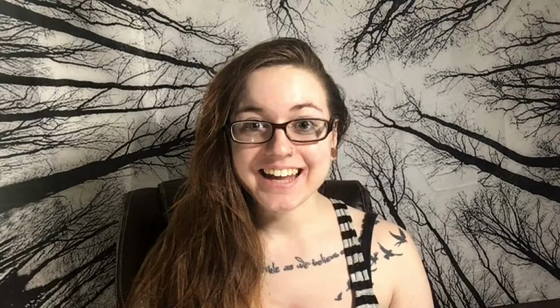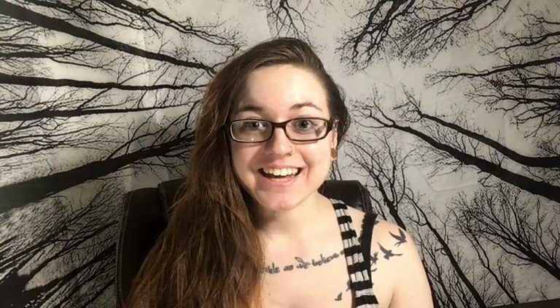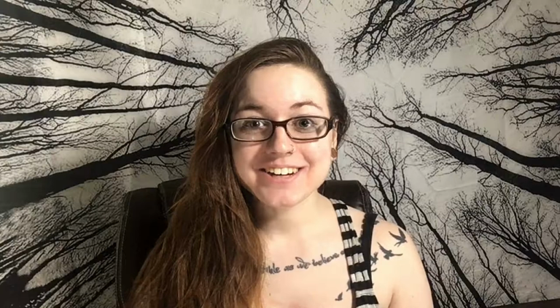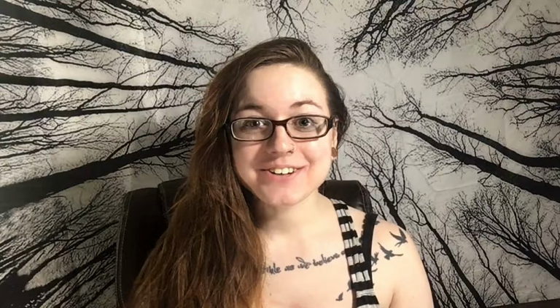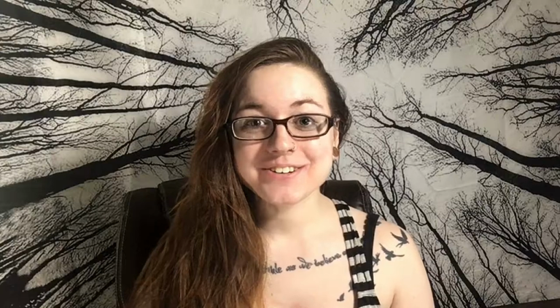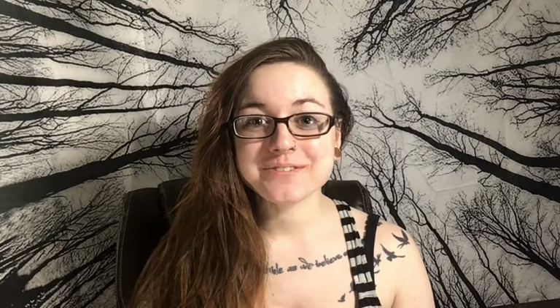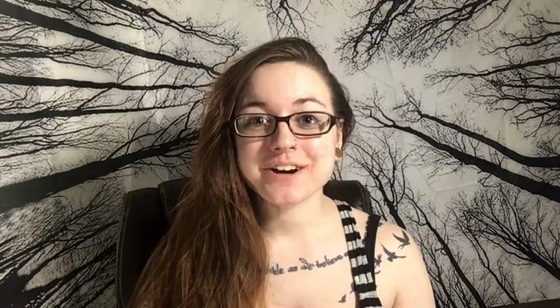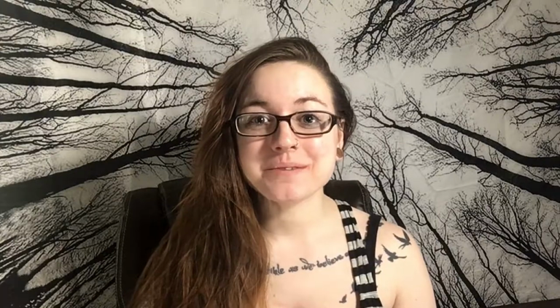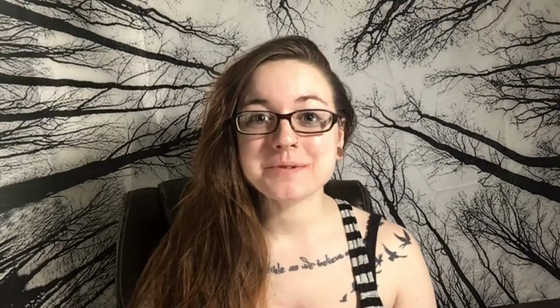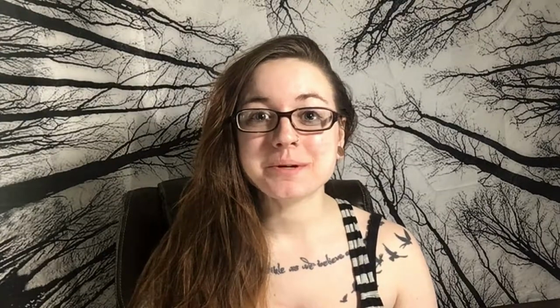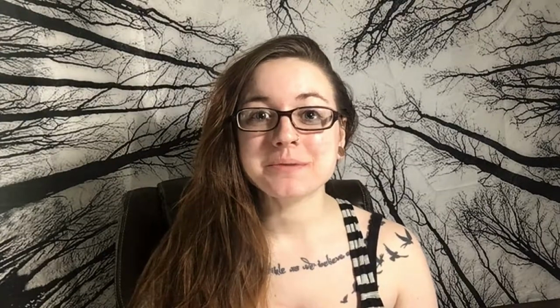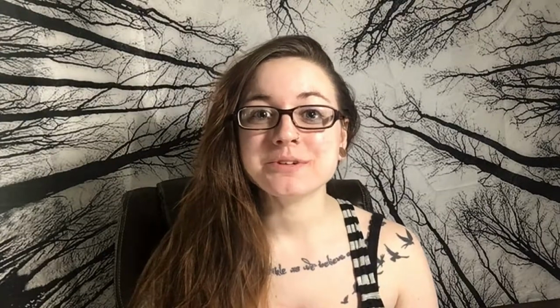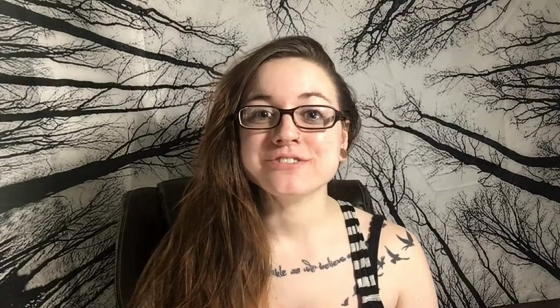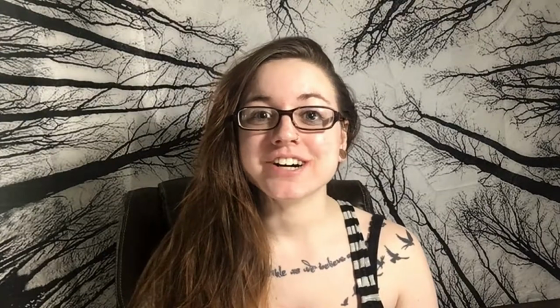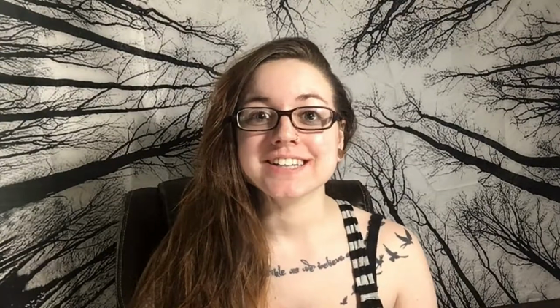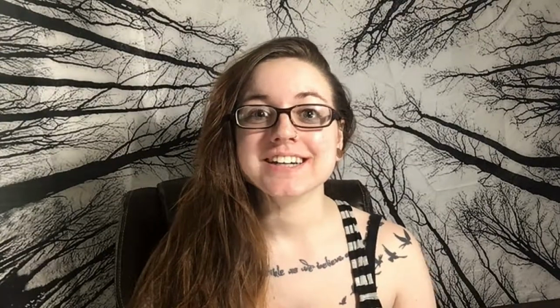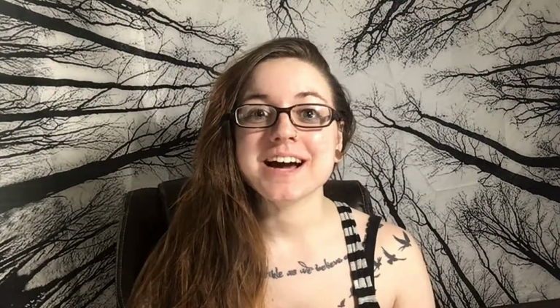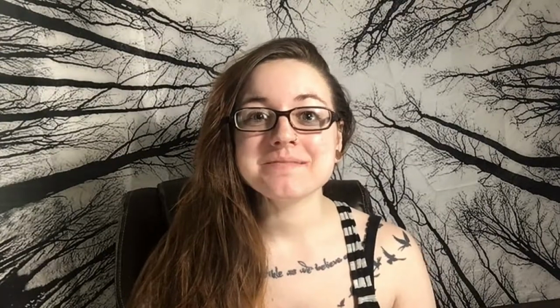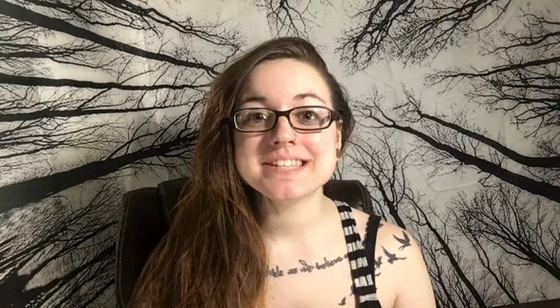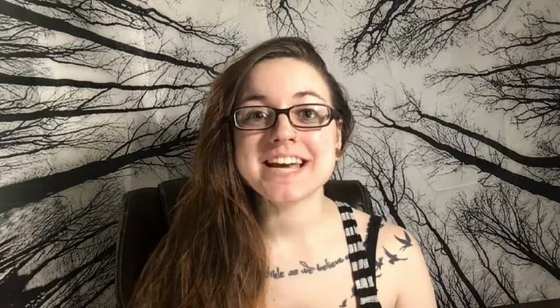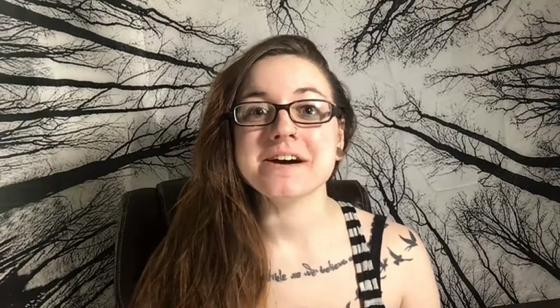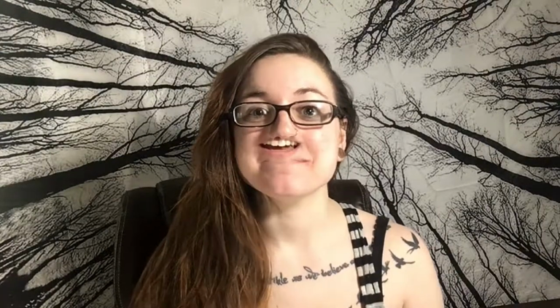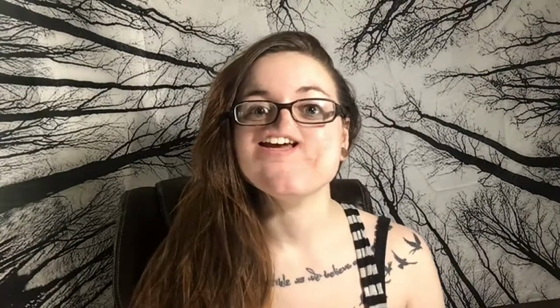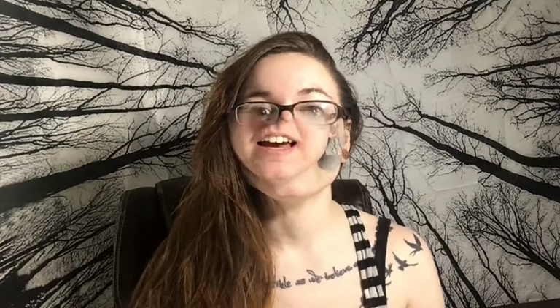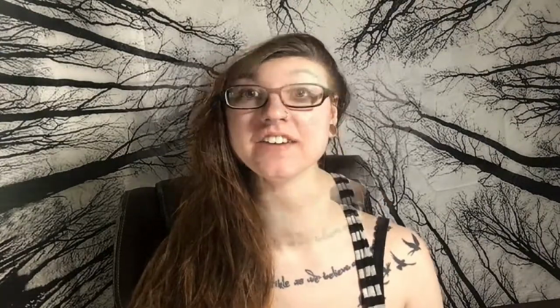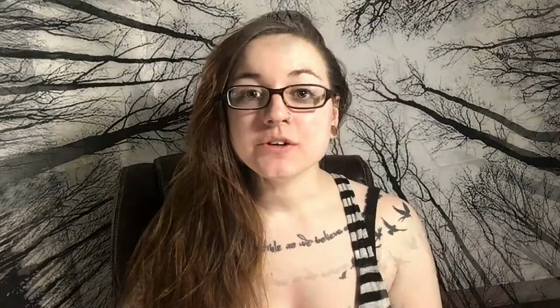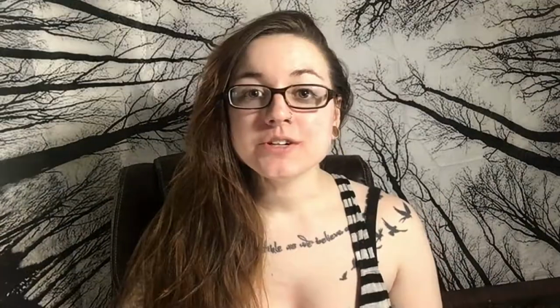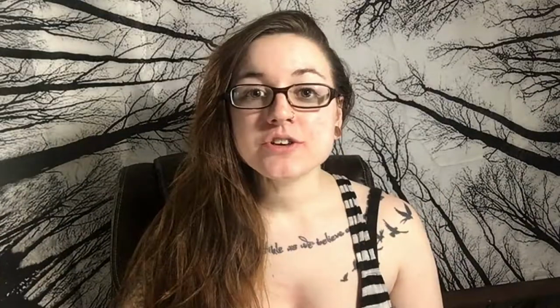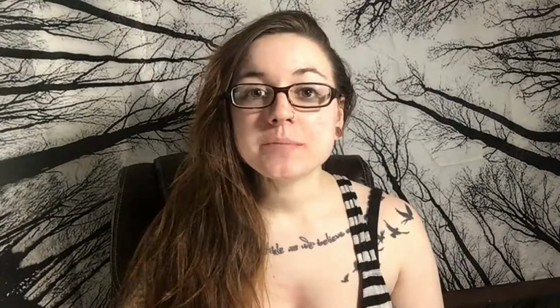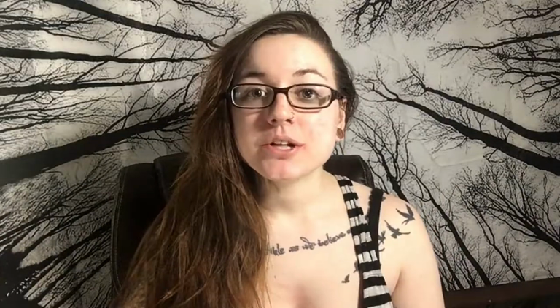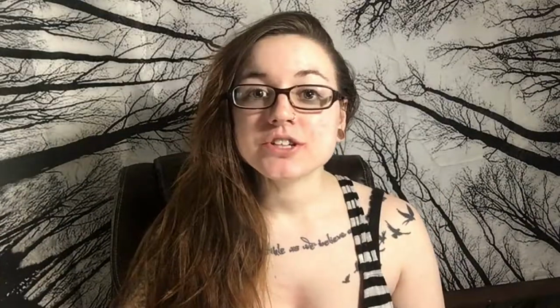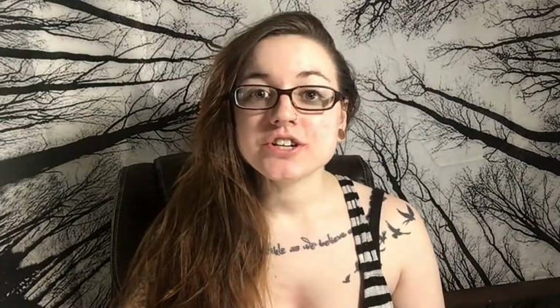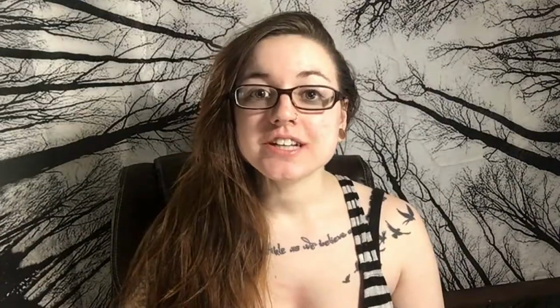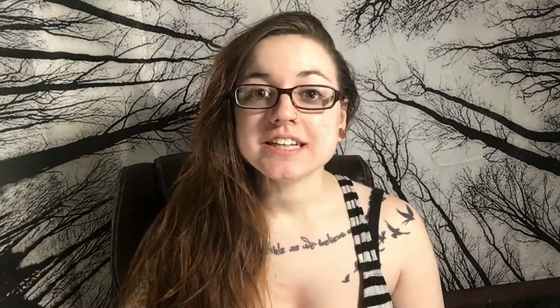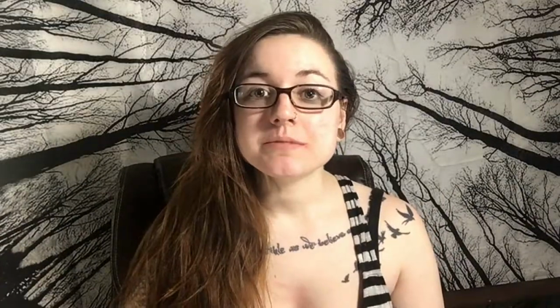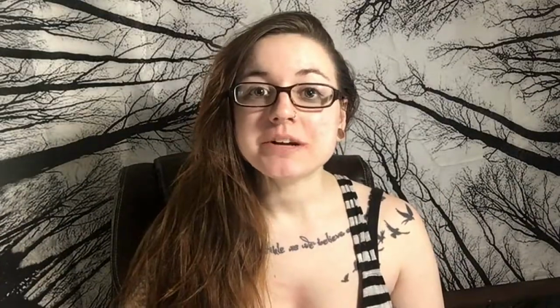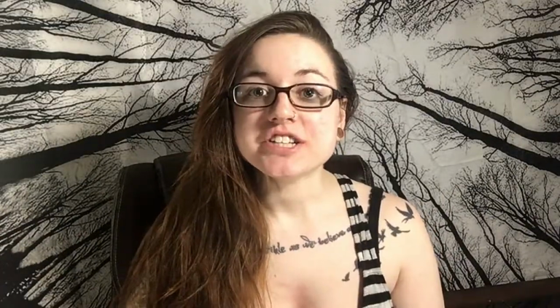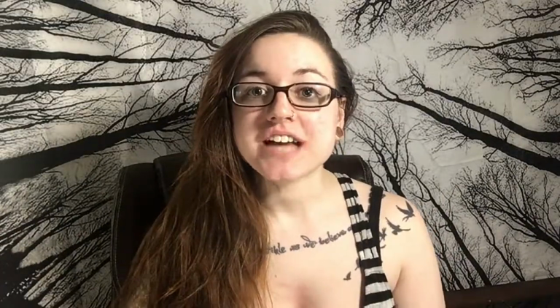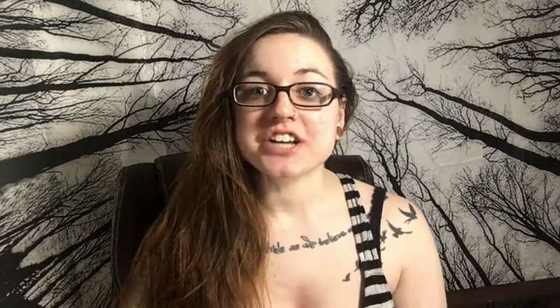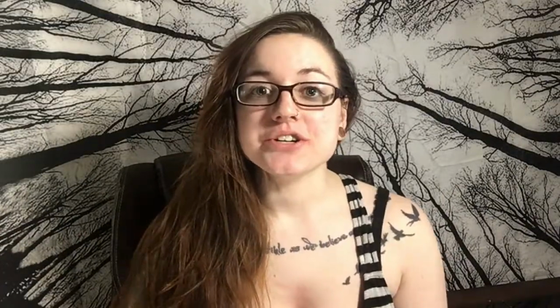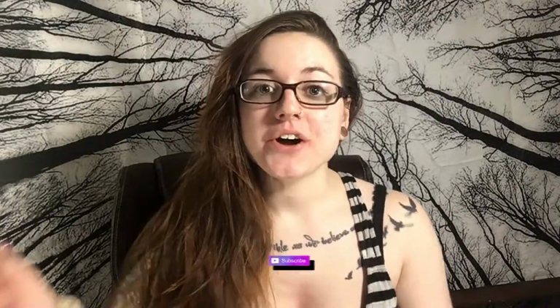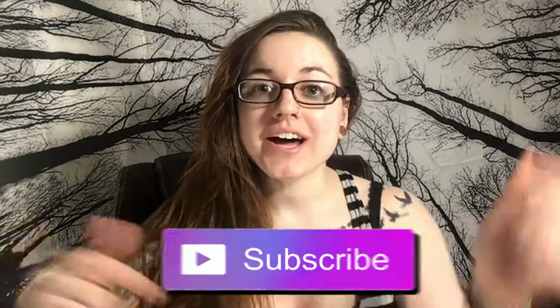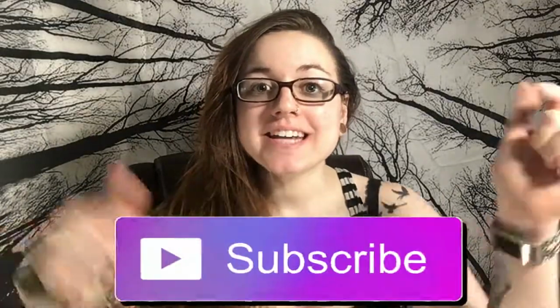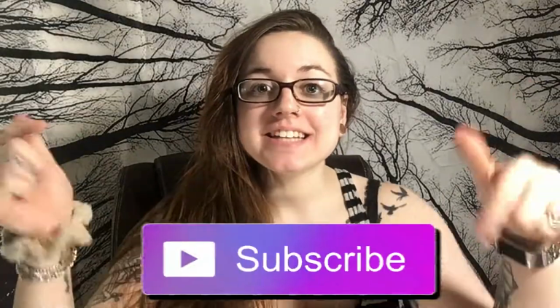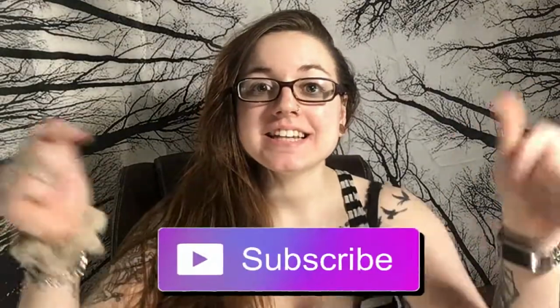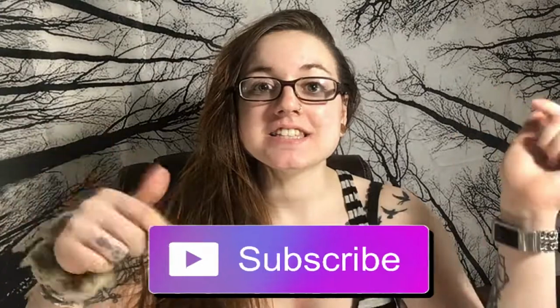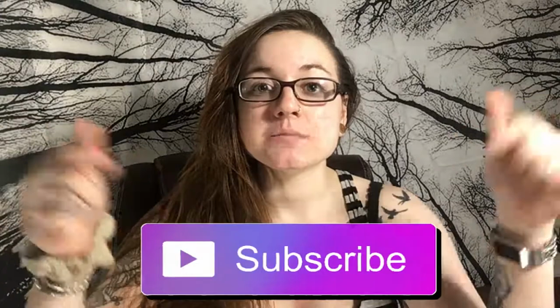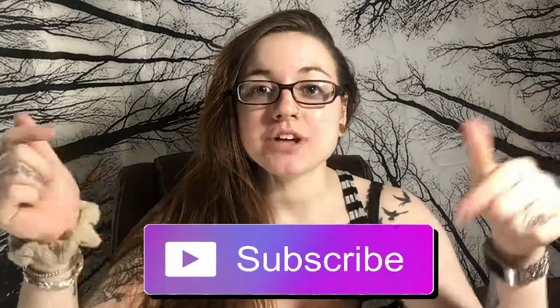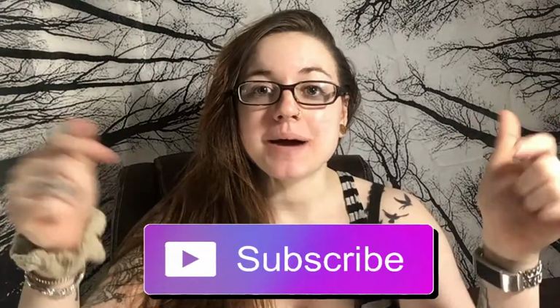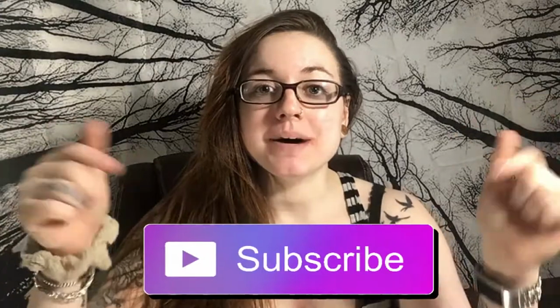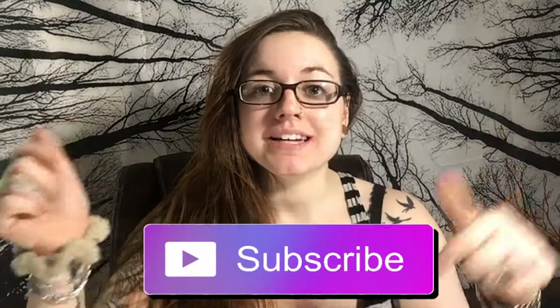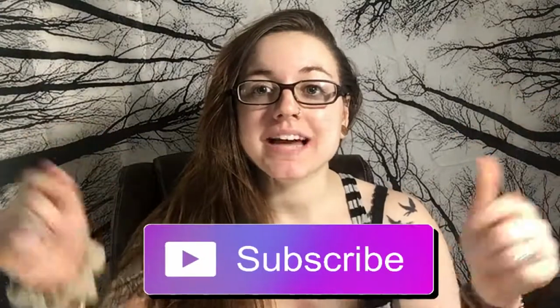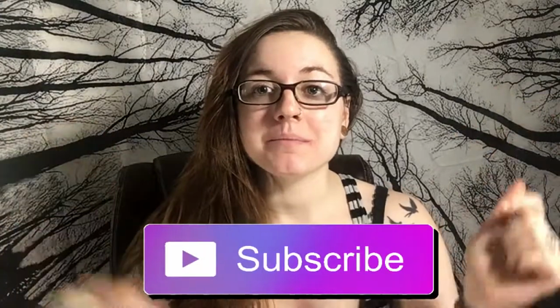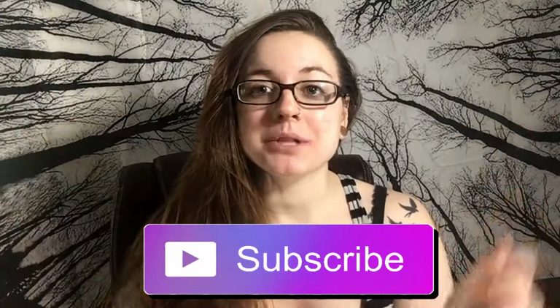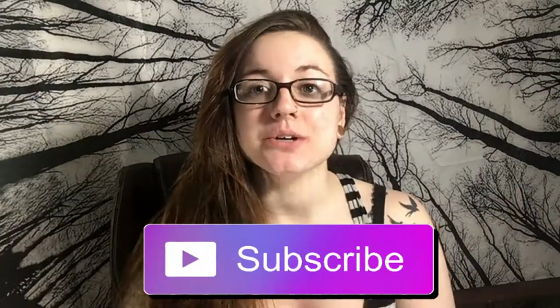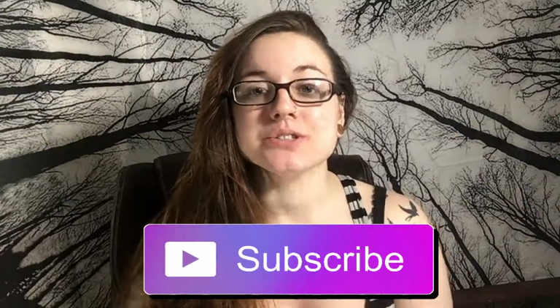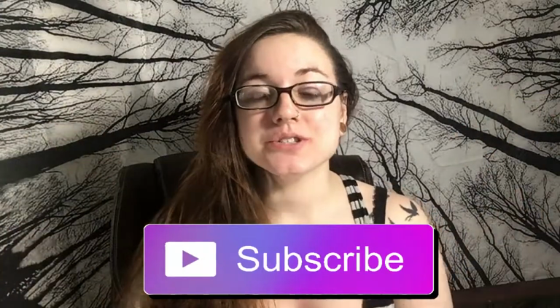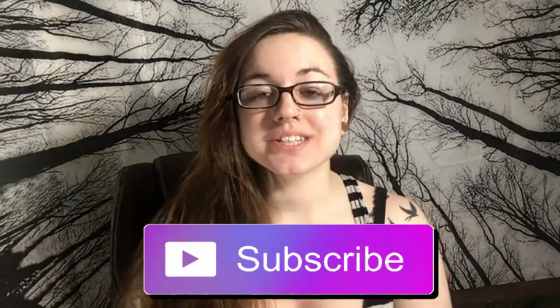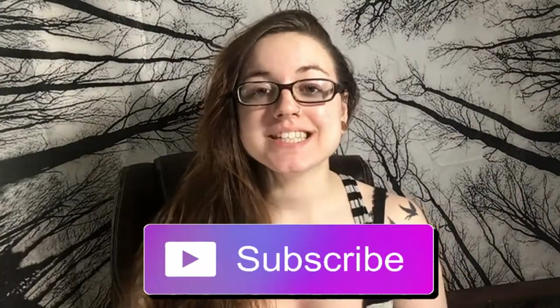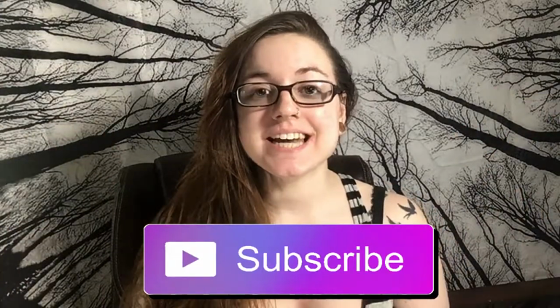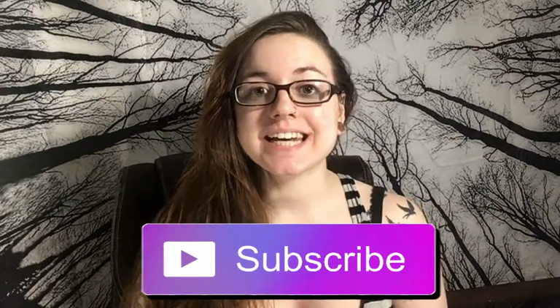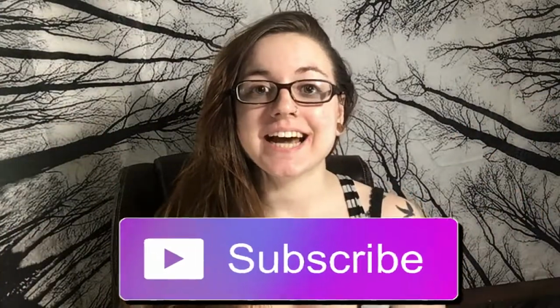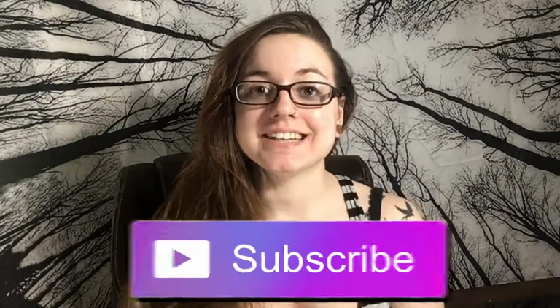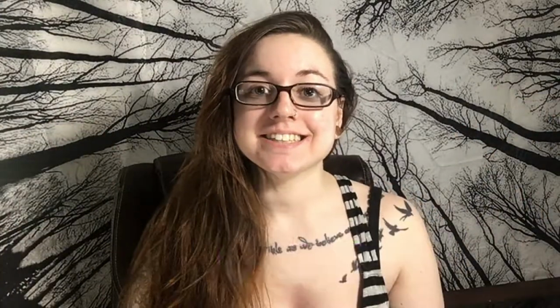Hello and welcome to Bulletproof Art. I'm Sam. If you enjoy bullet journaling as much as I do, go ahead and hit that subscribe button down below so you can stay connected.